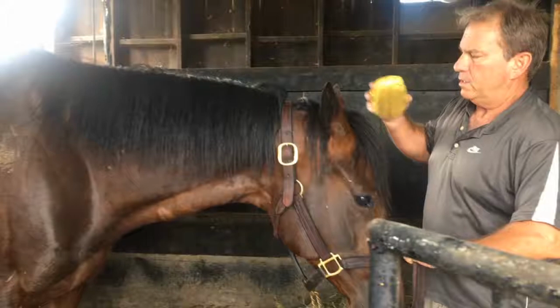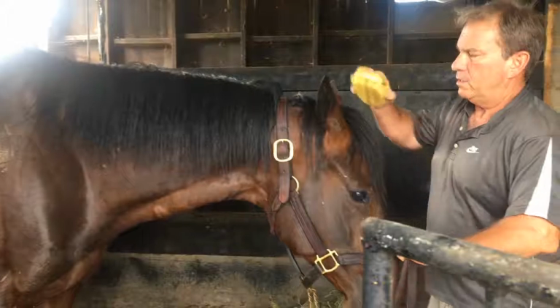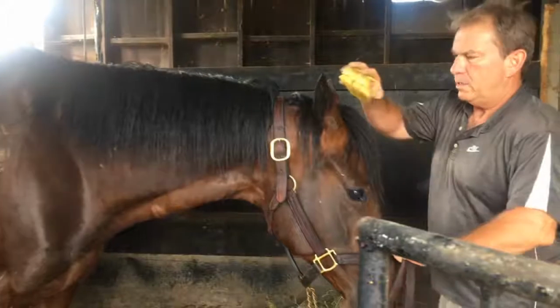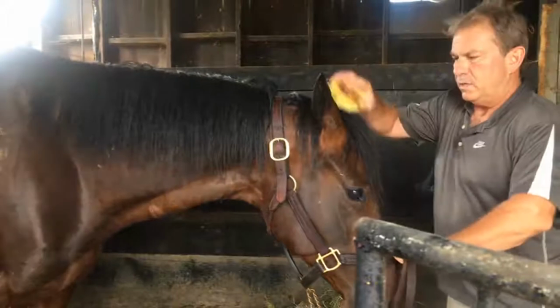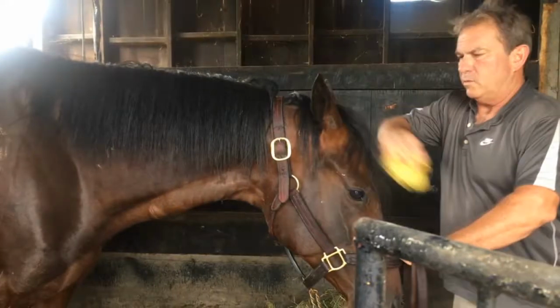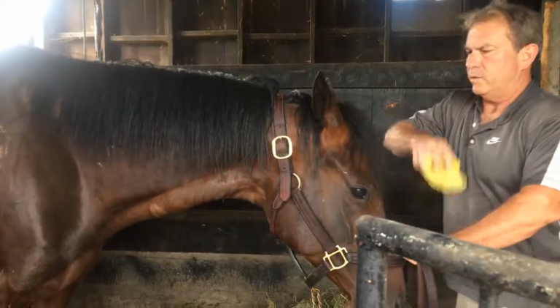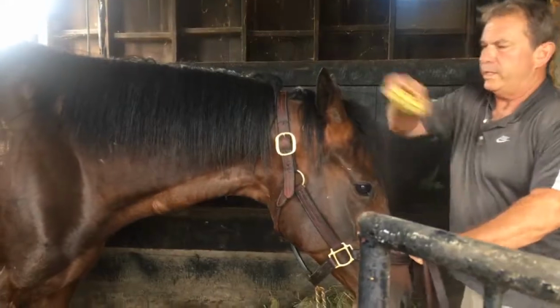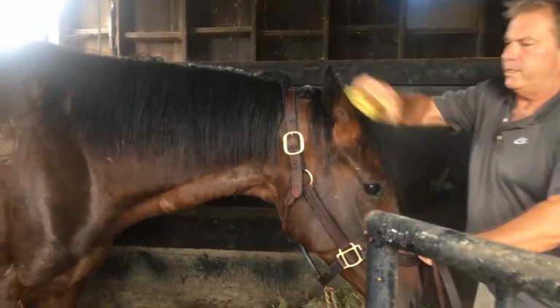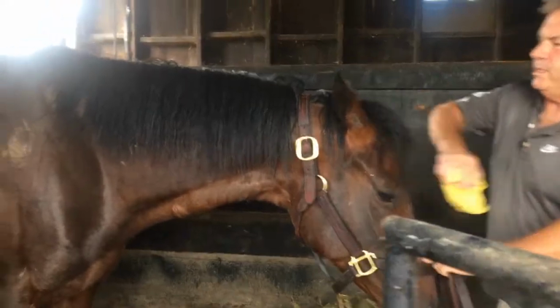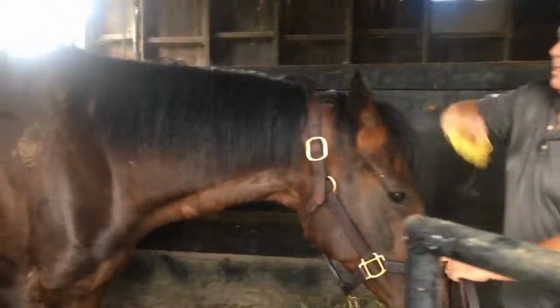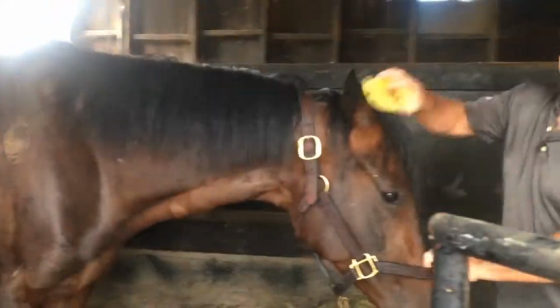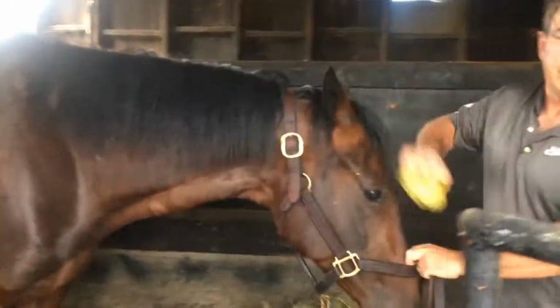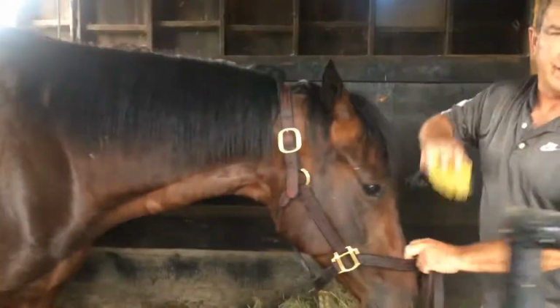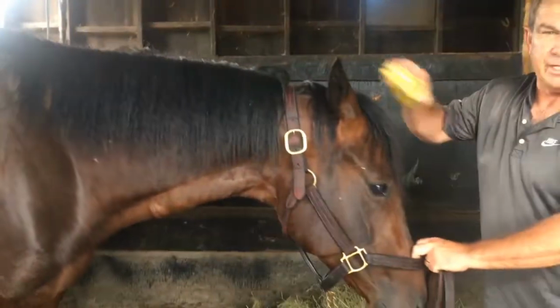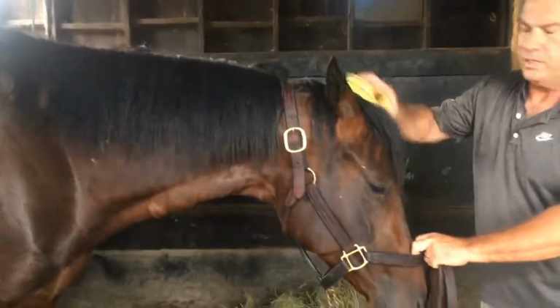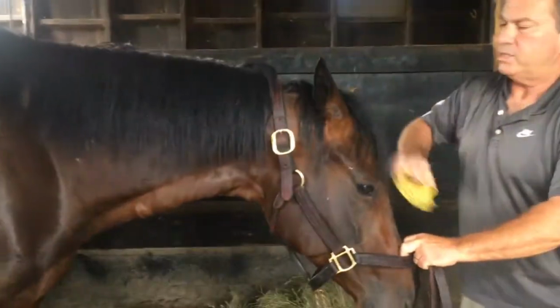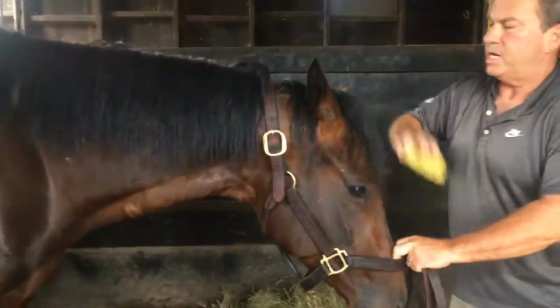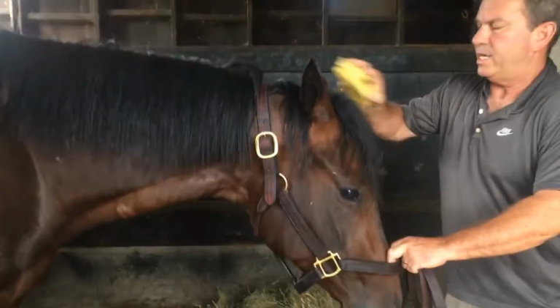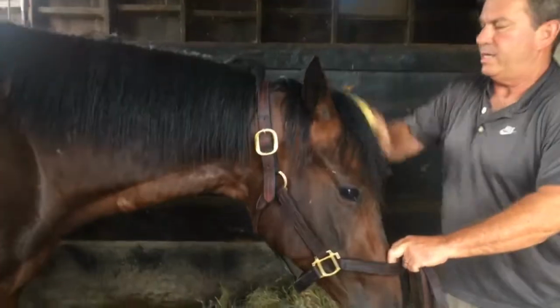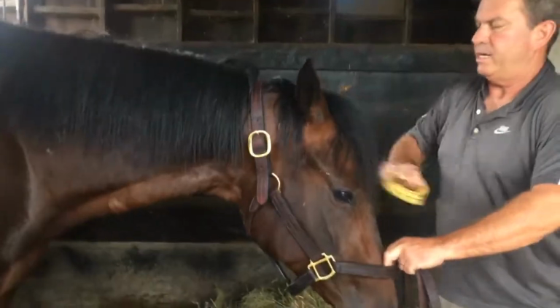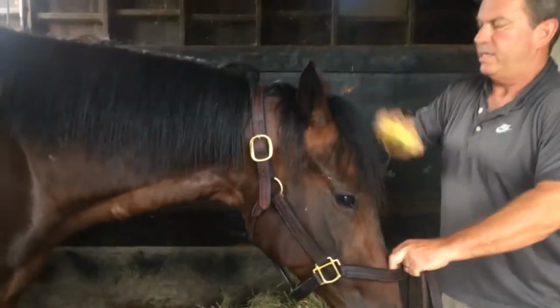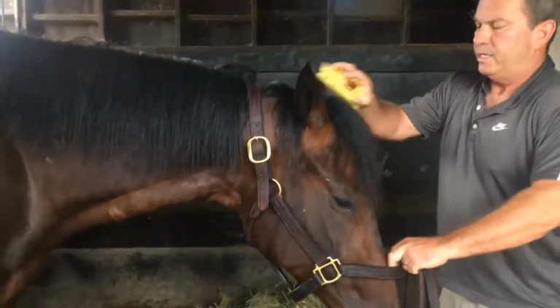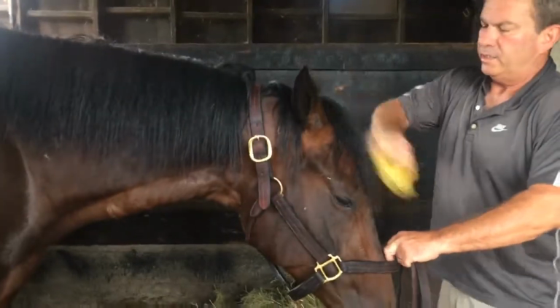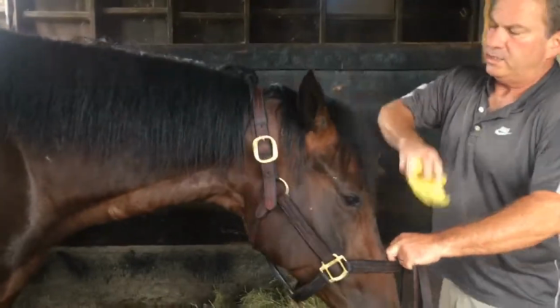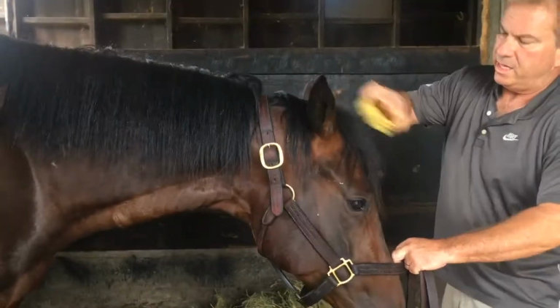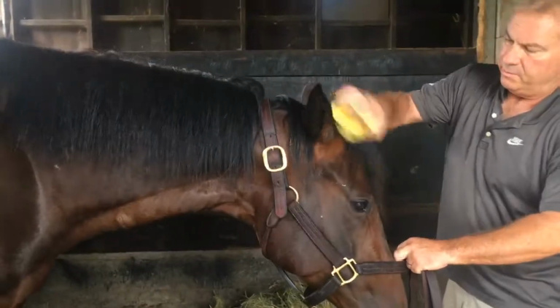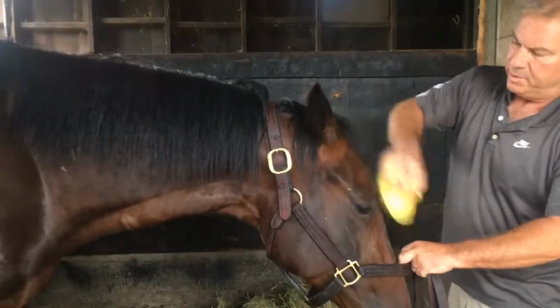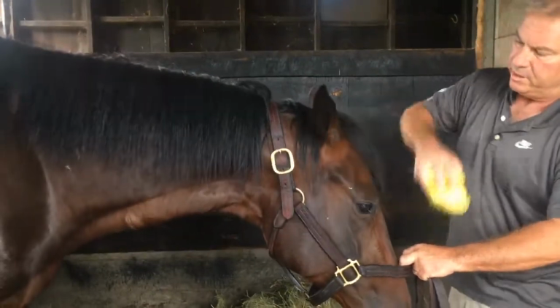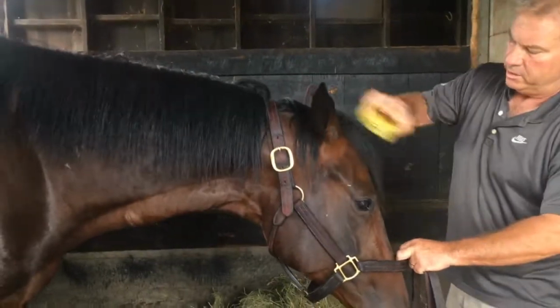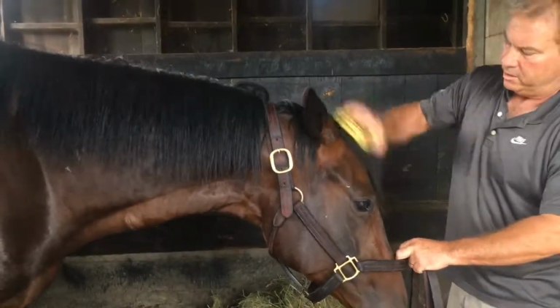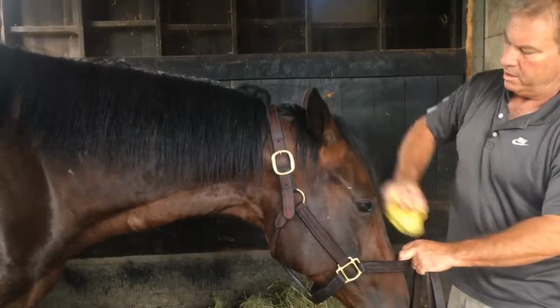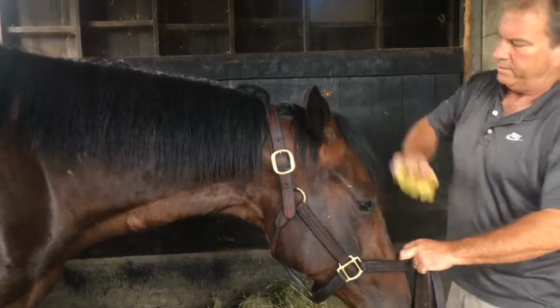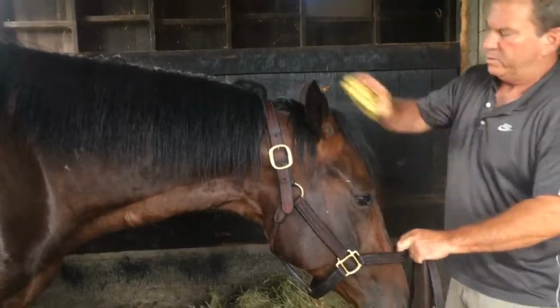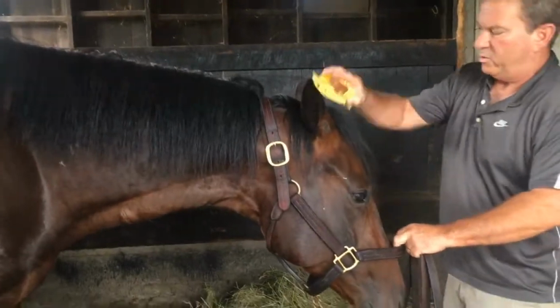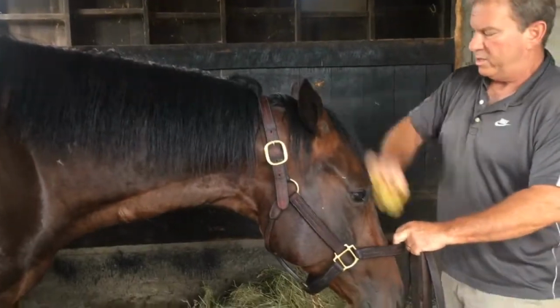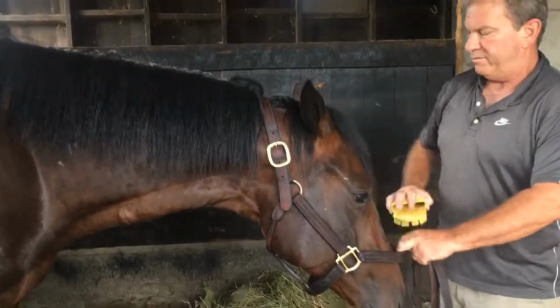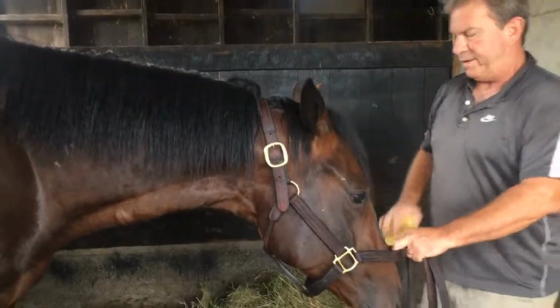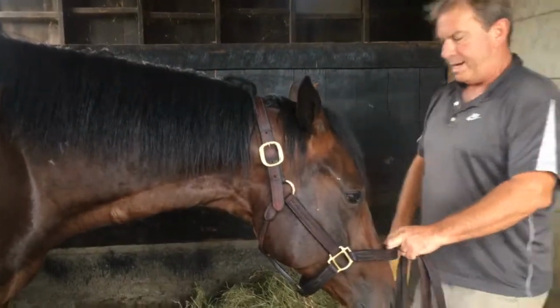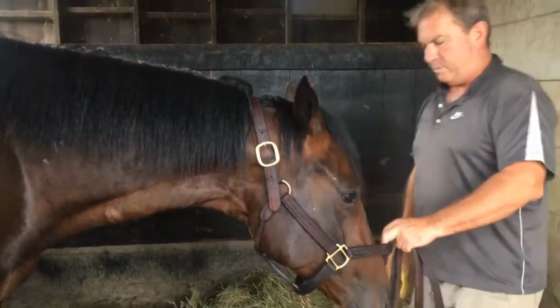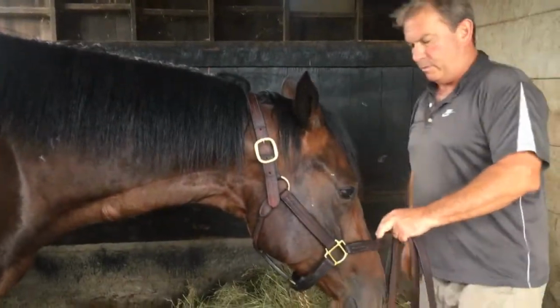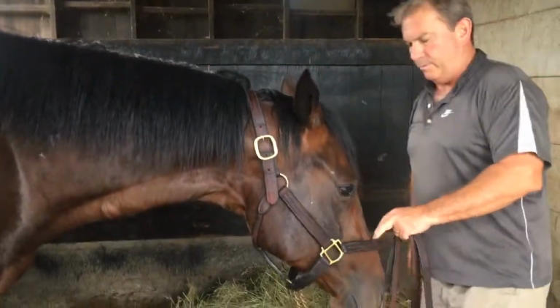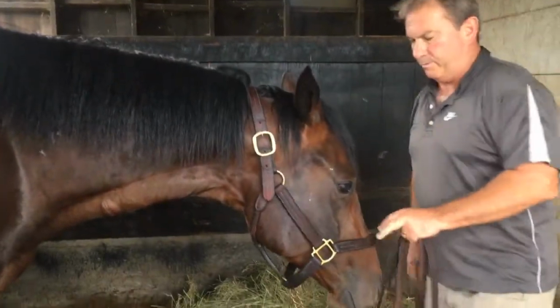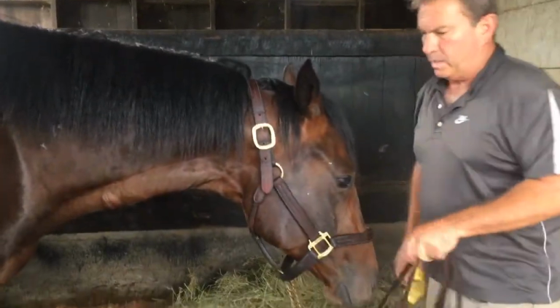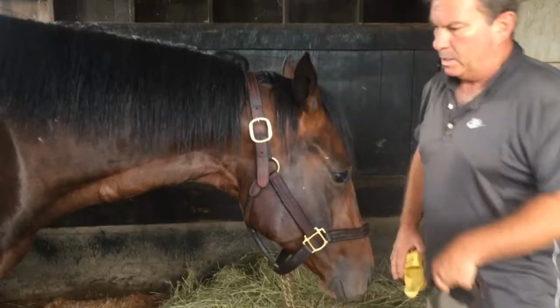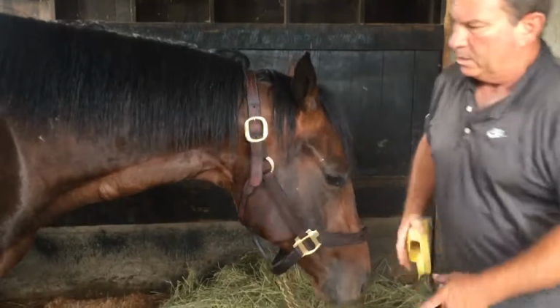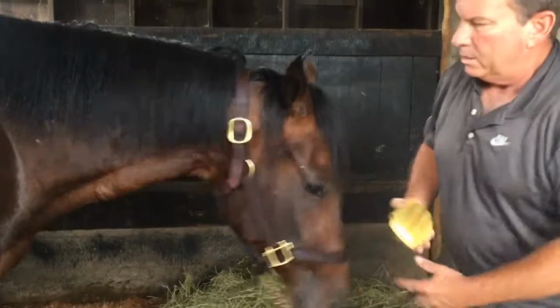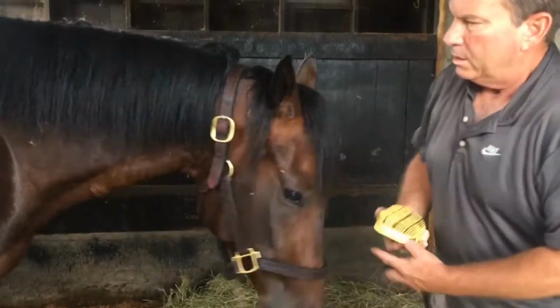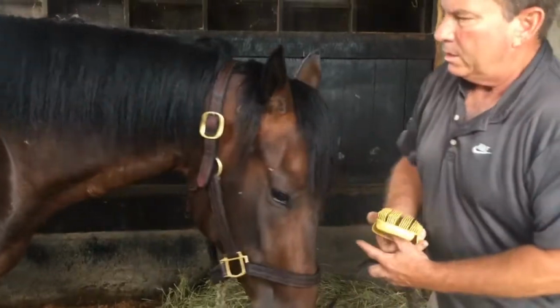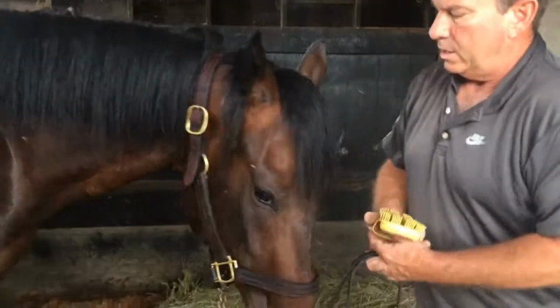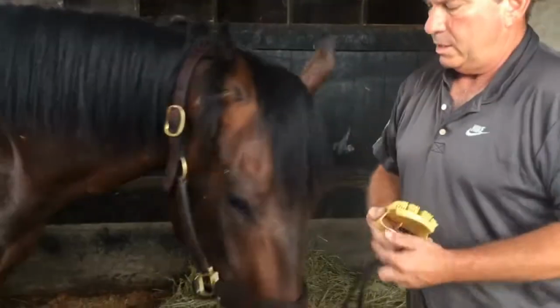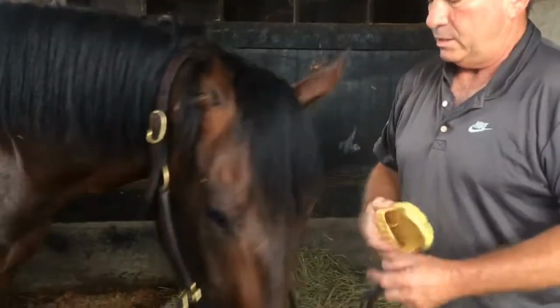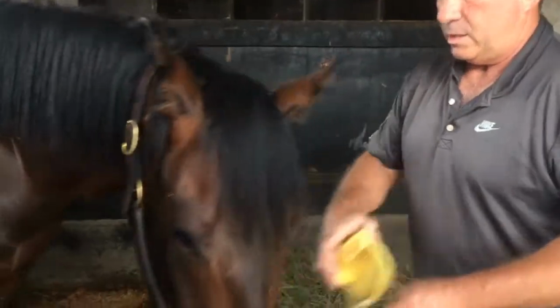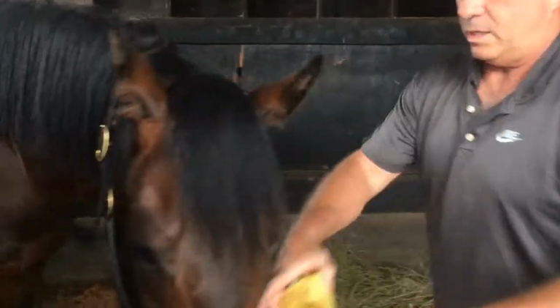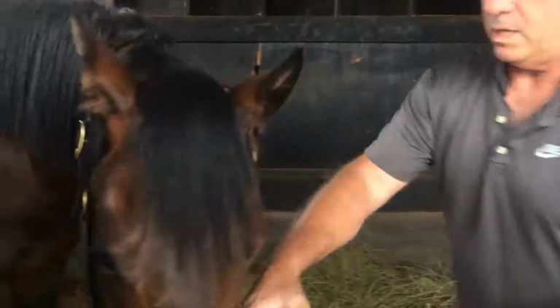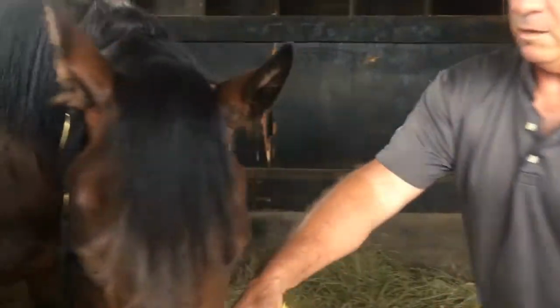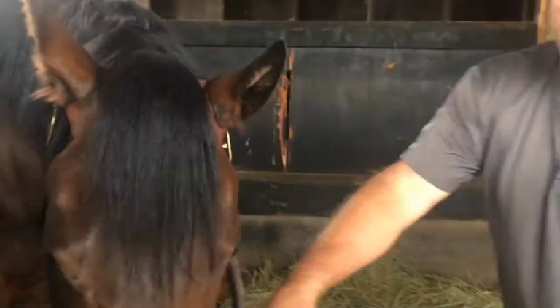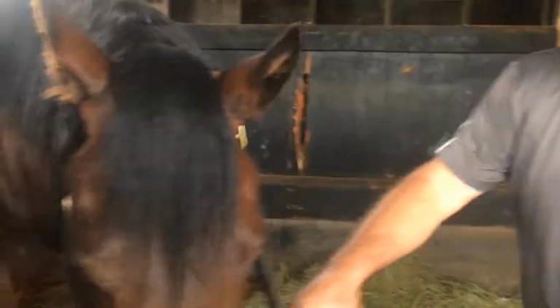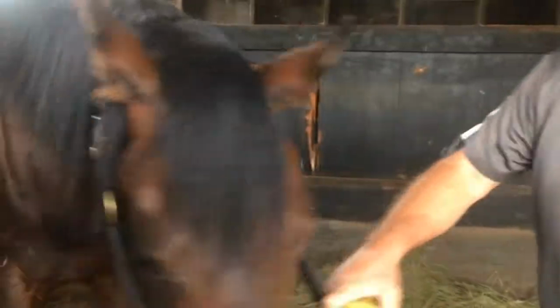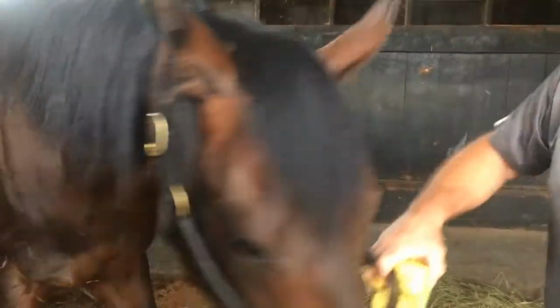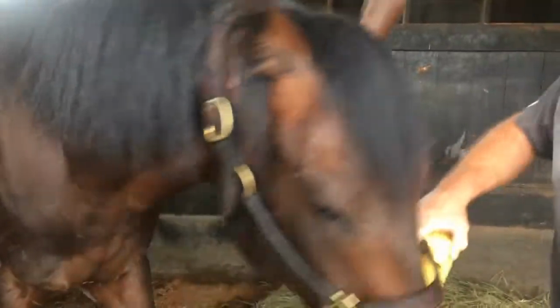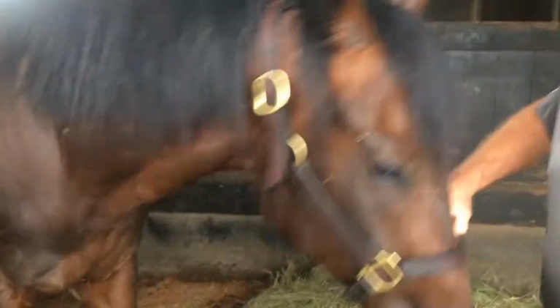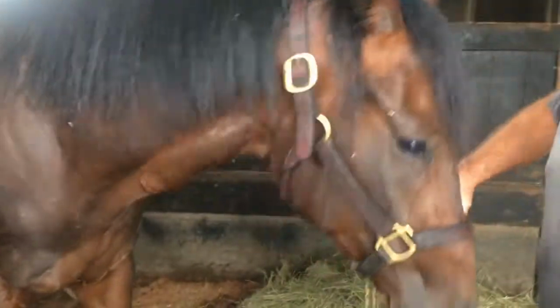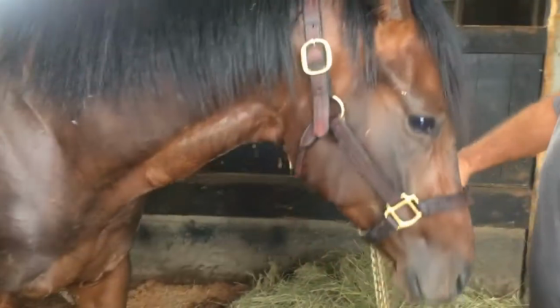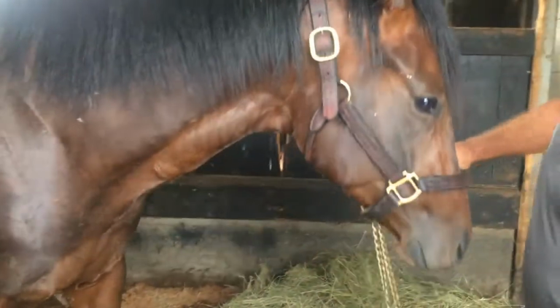We're here today at Second Stride to take pictures of this wonderful animal. He's open for adoption.